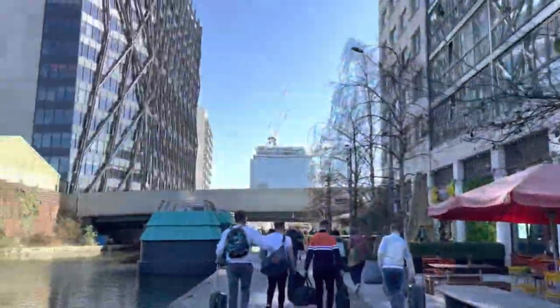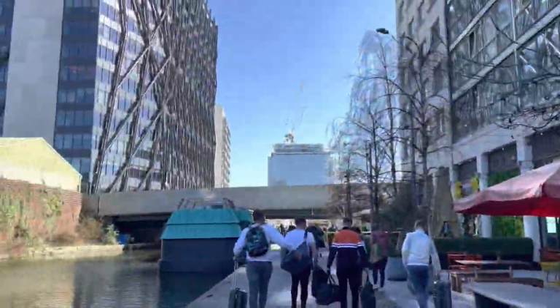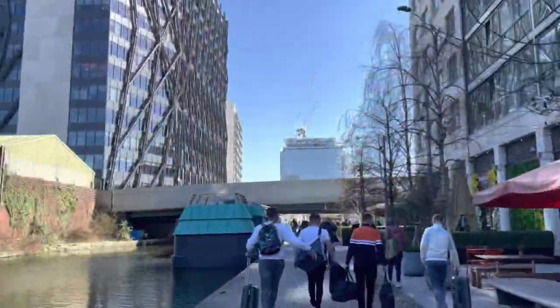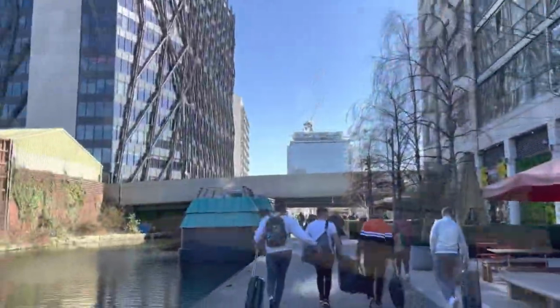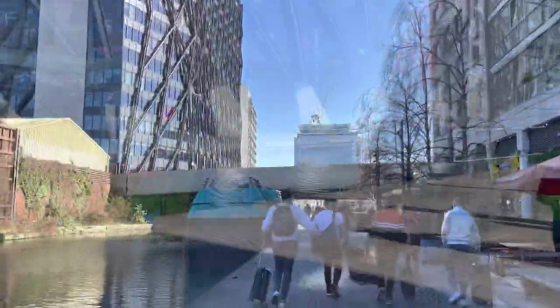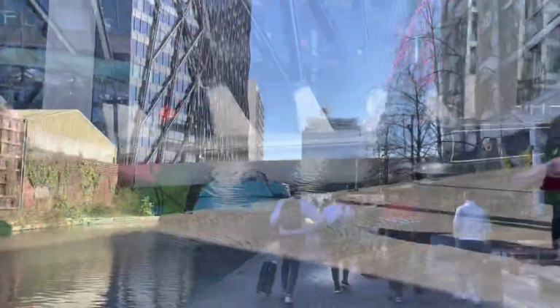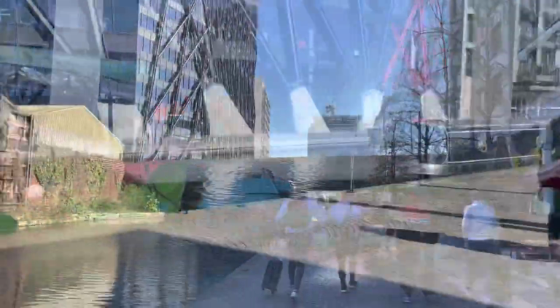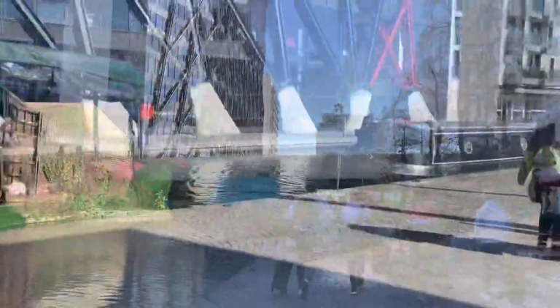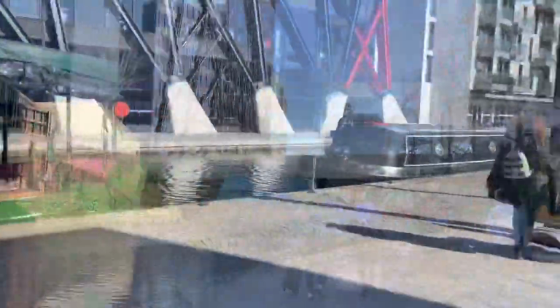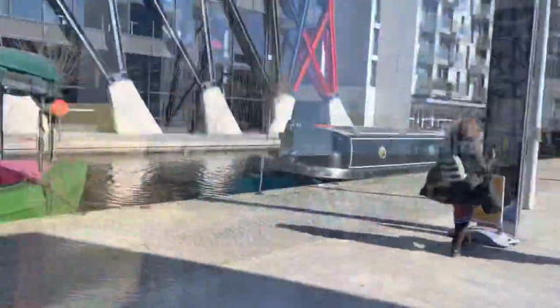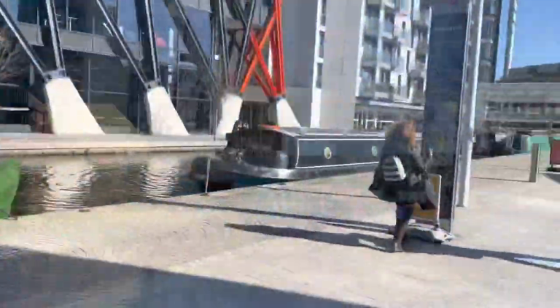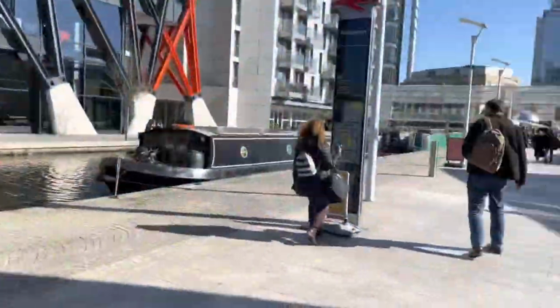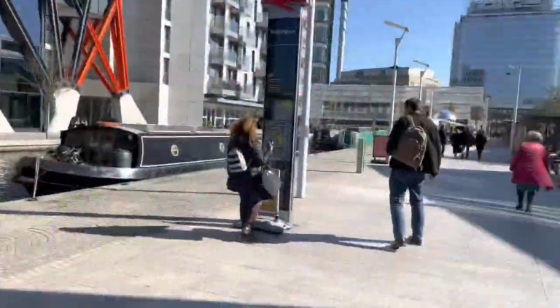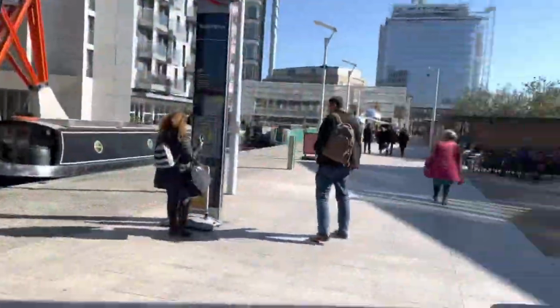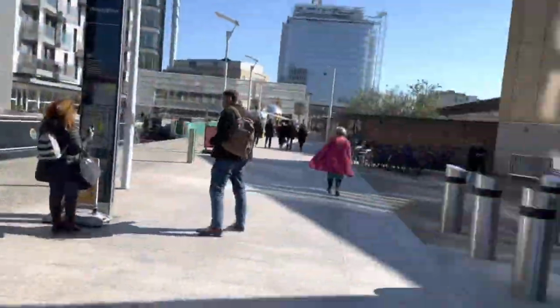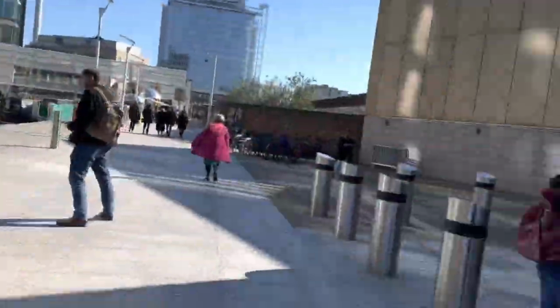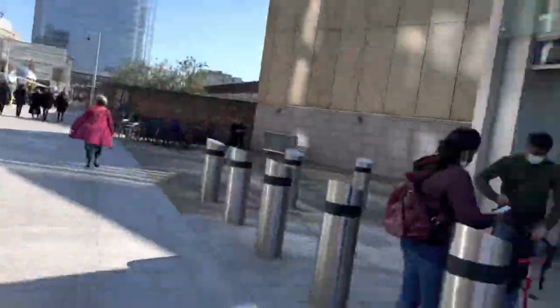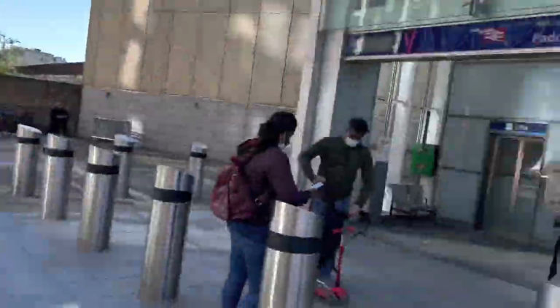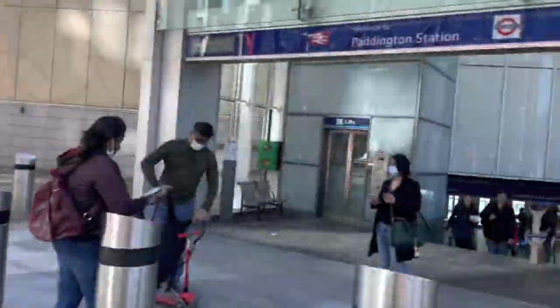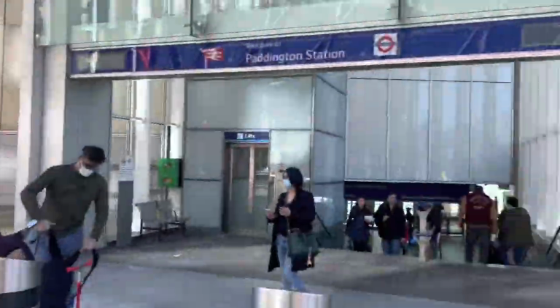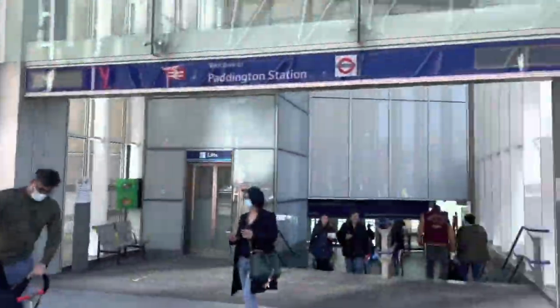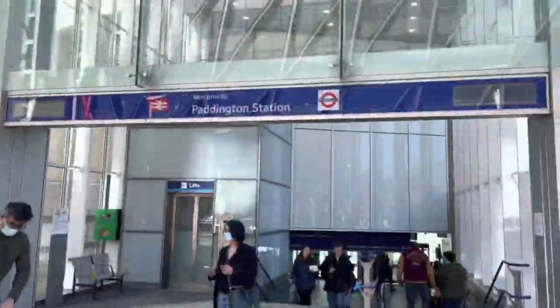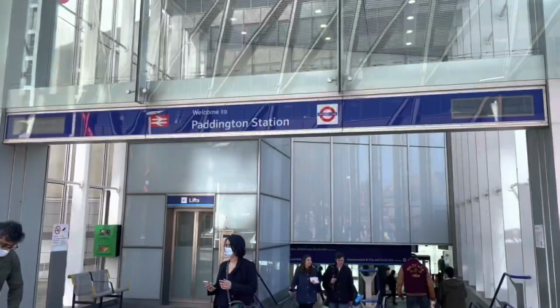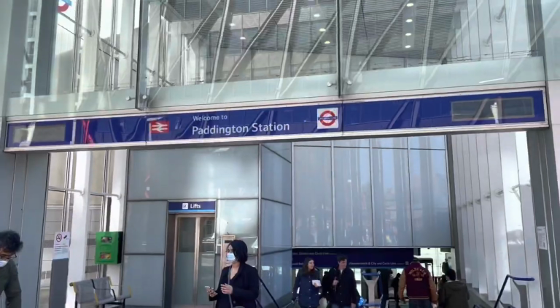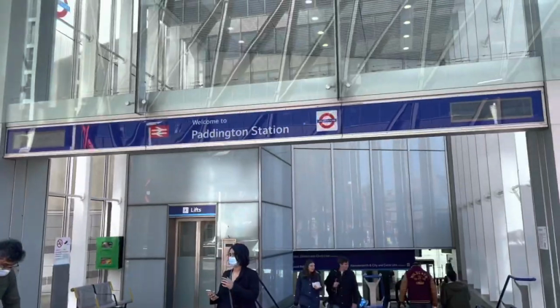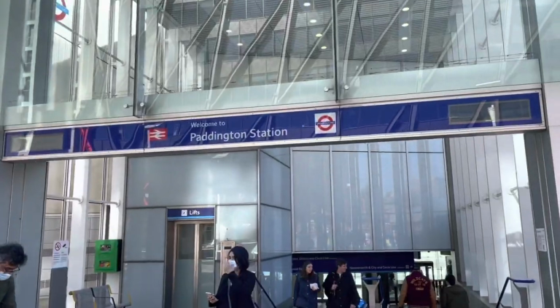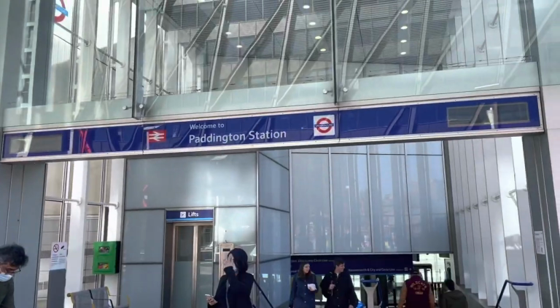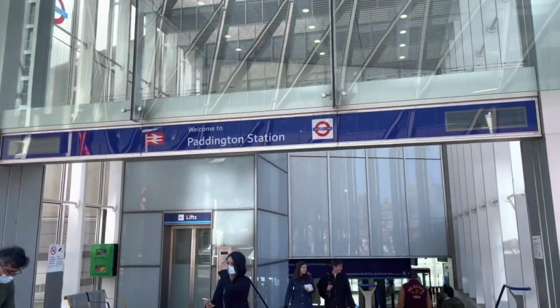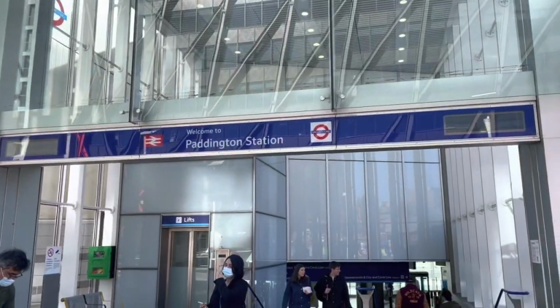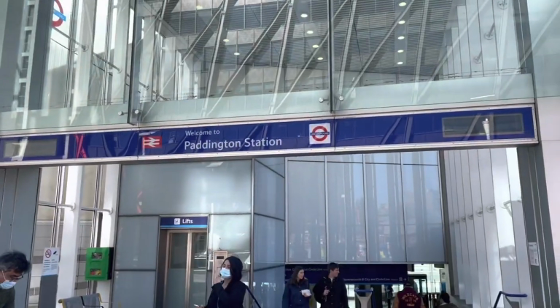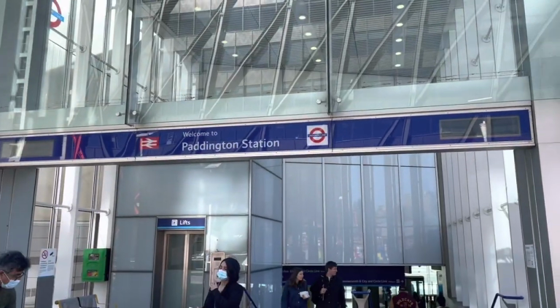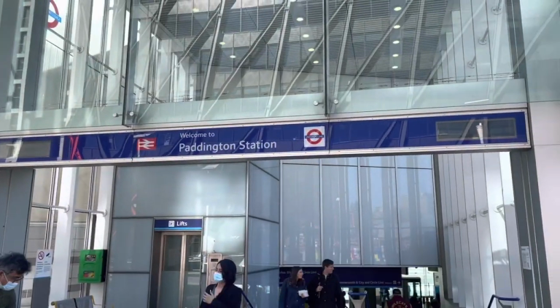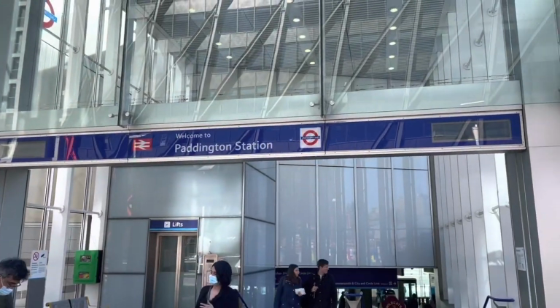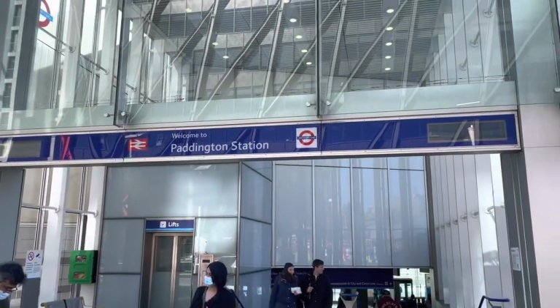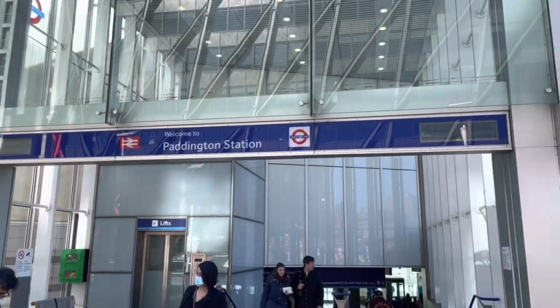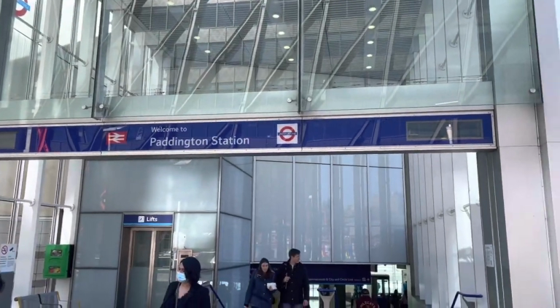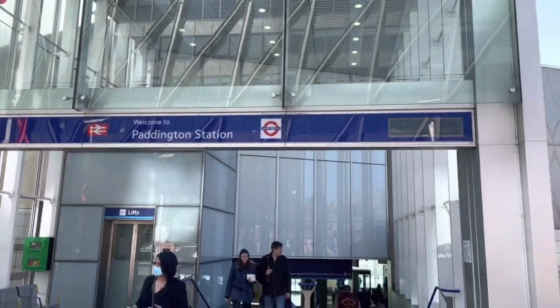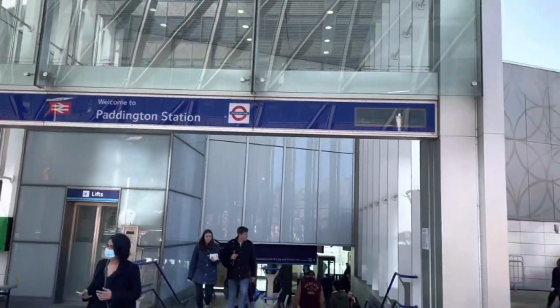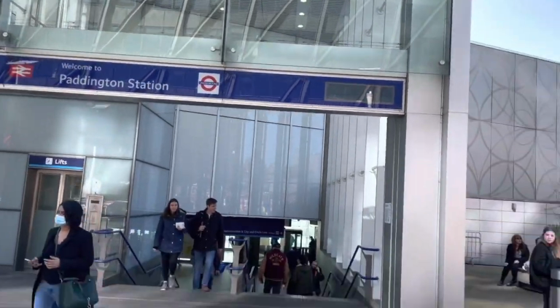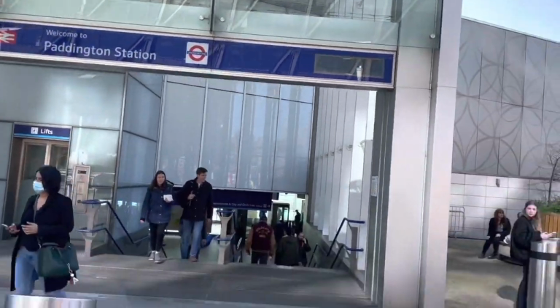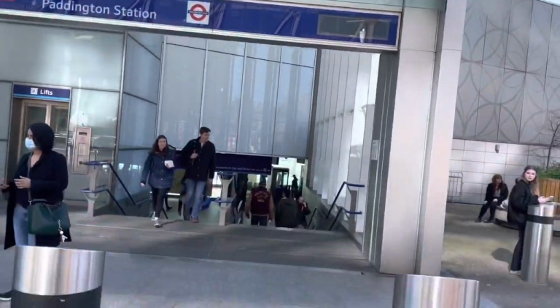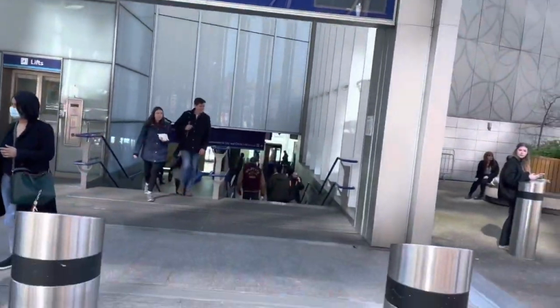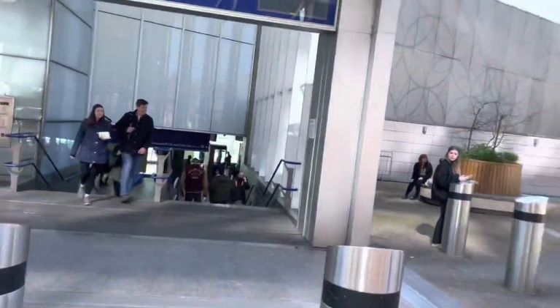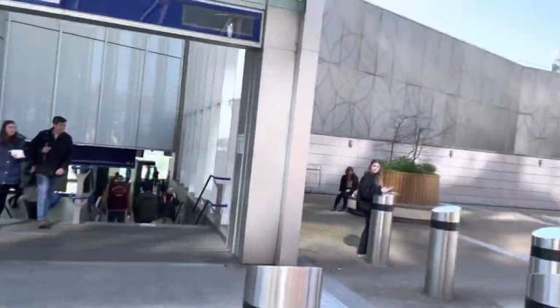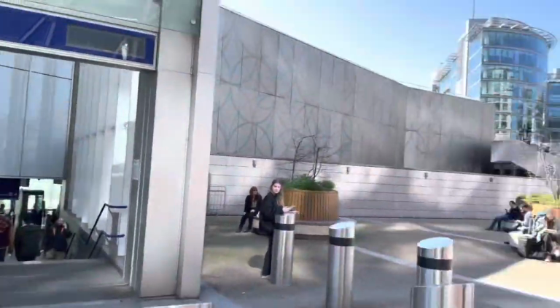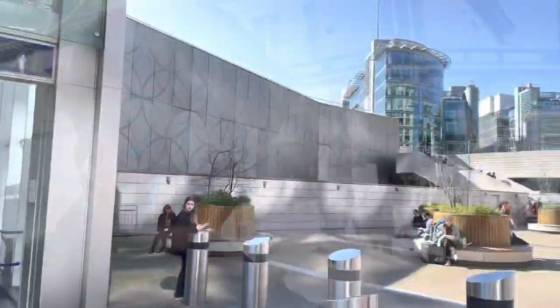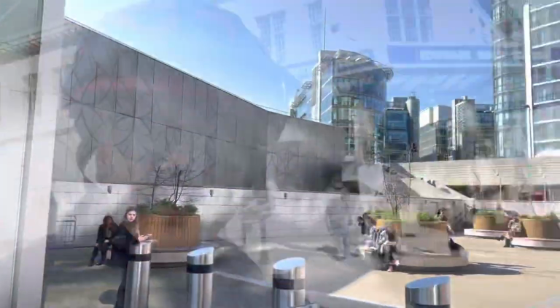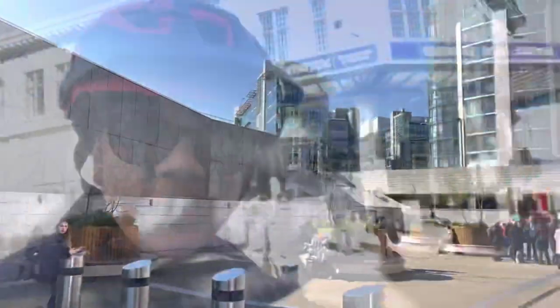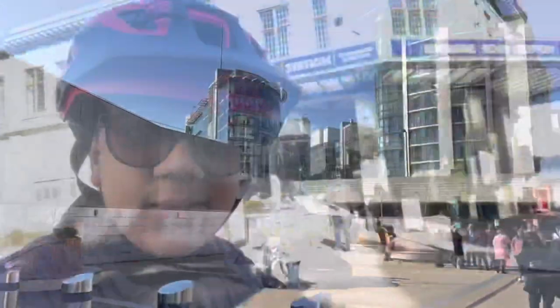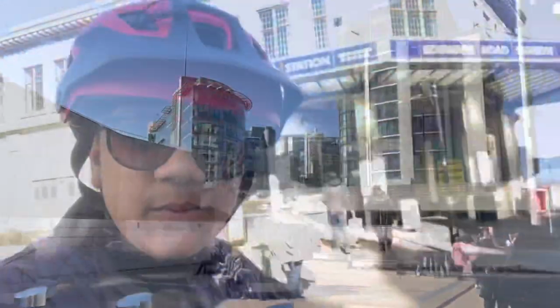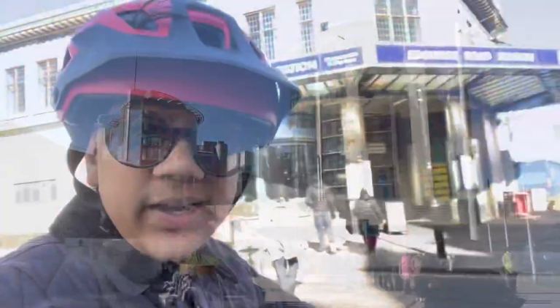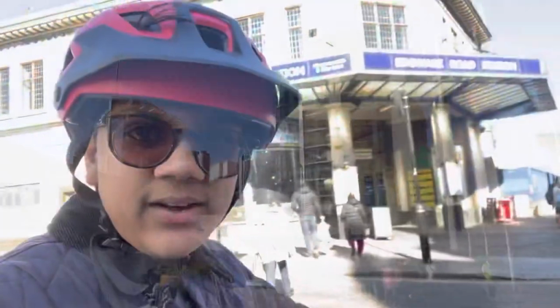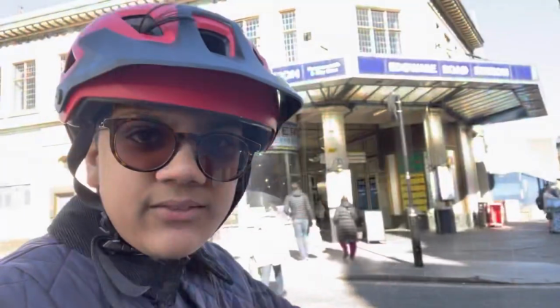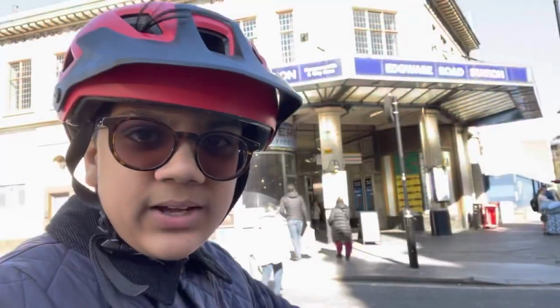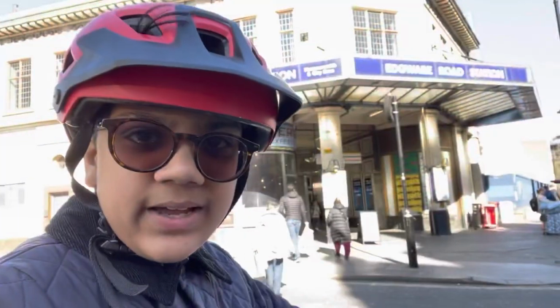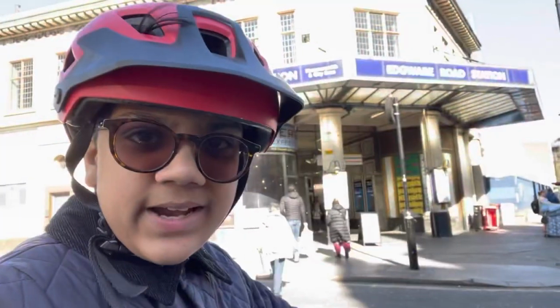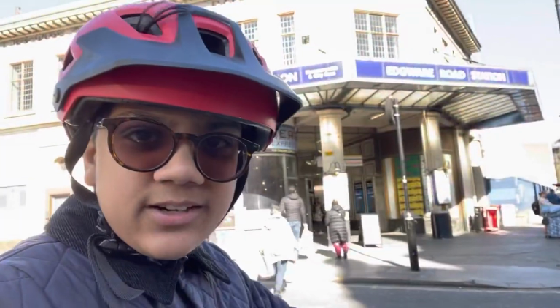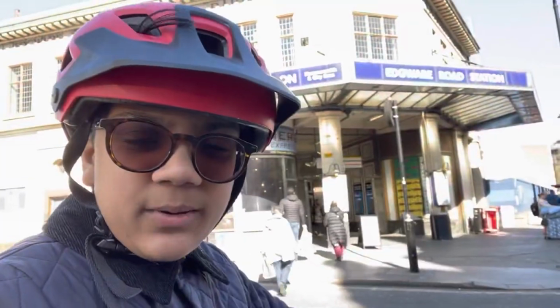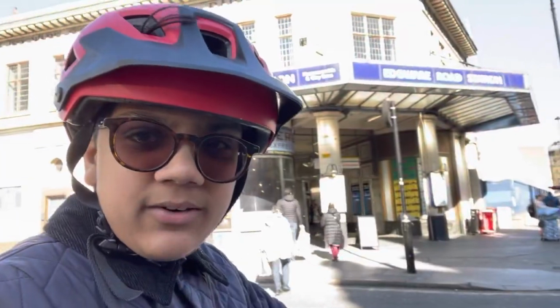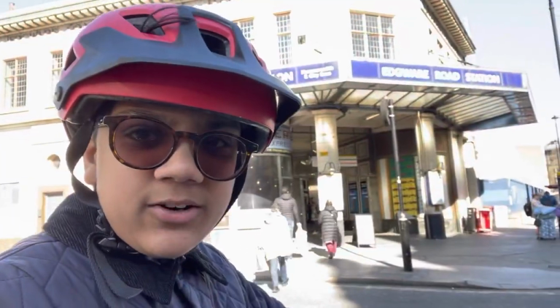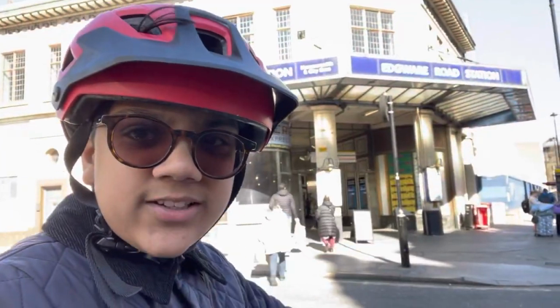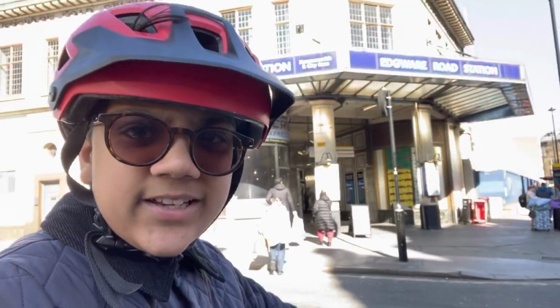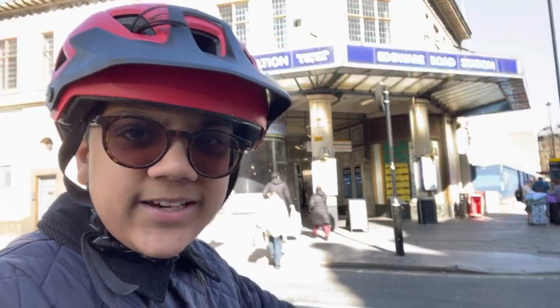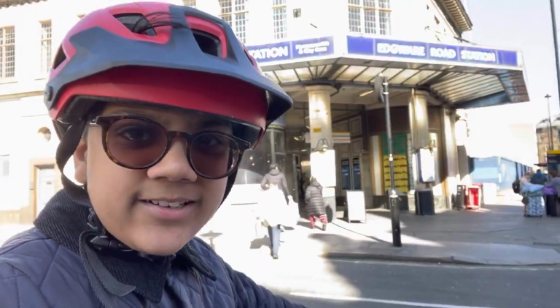Here at Little Venice we have the next stop near Paddington Station. And here we have Edgware Road Station.